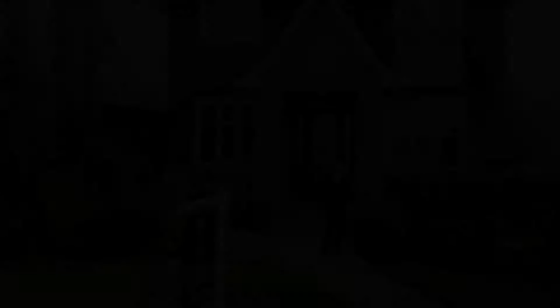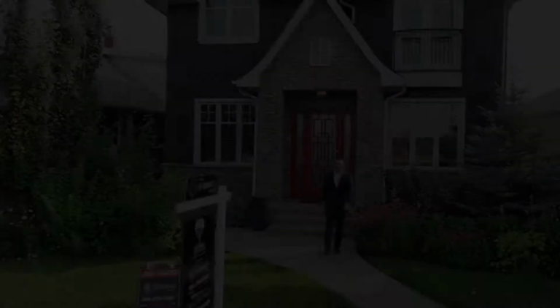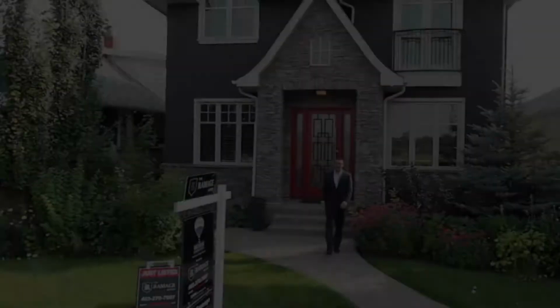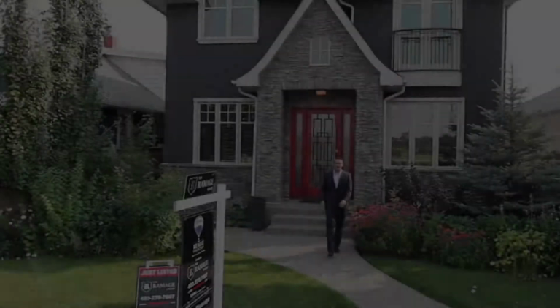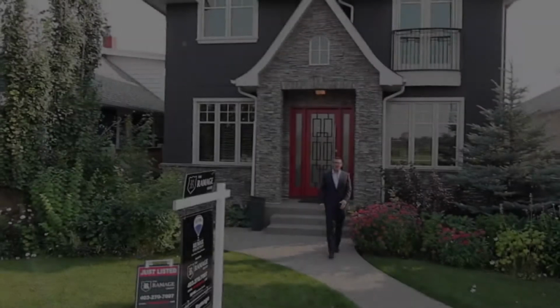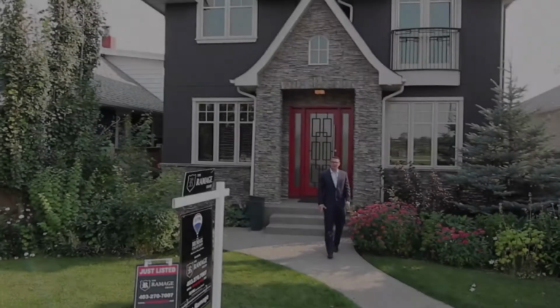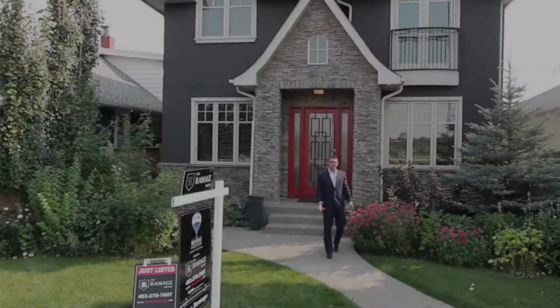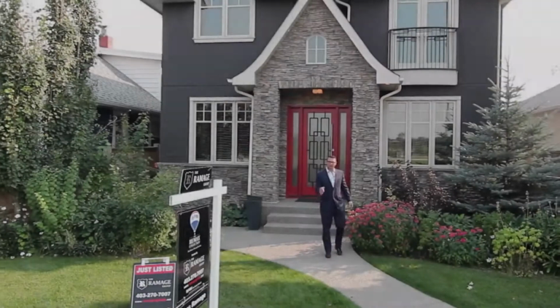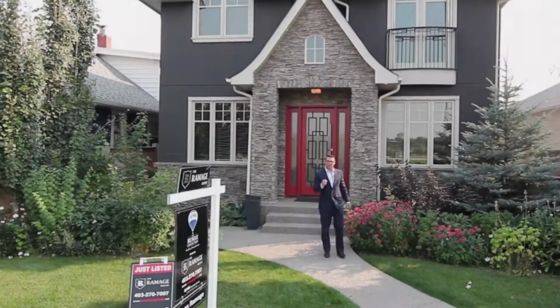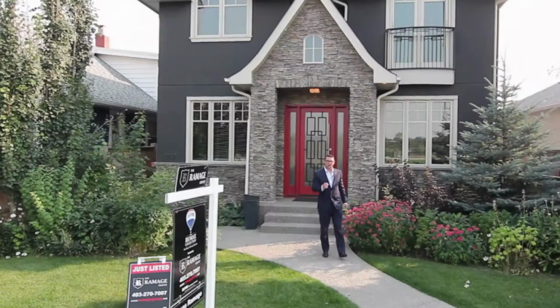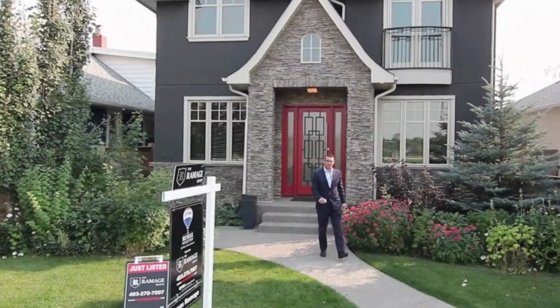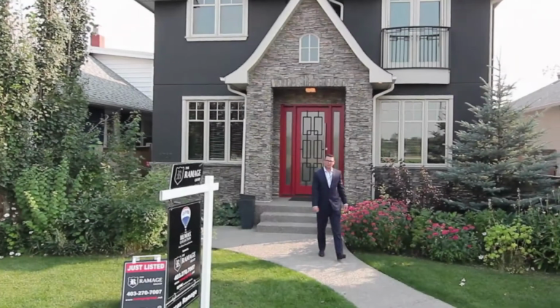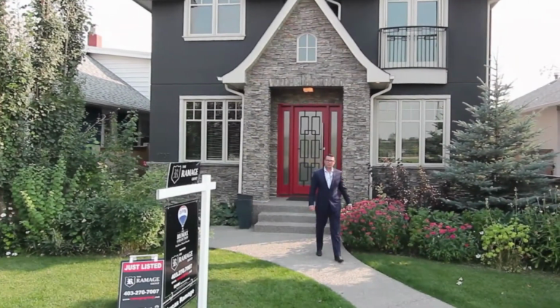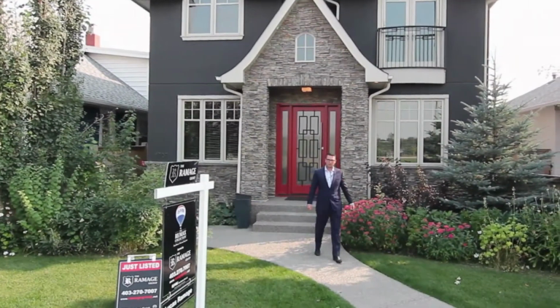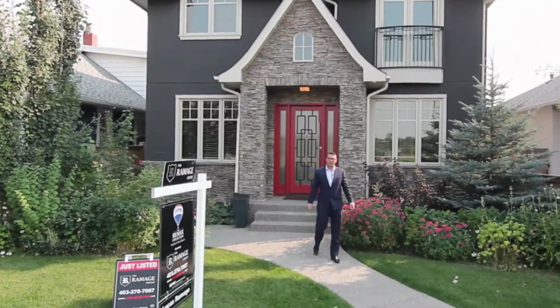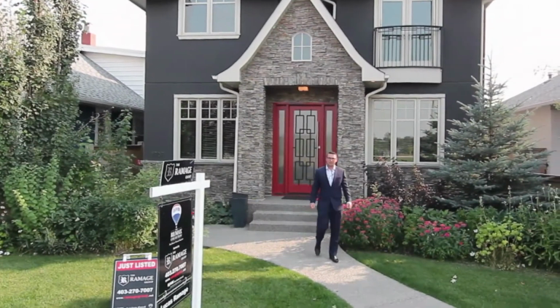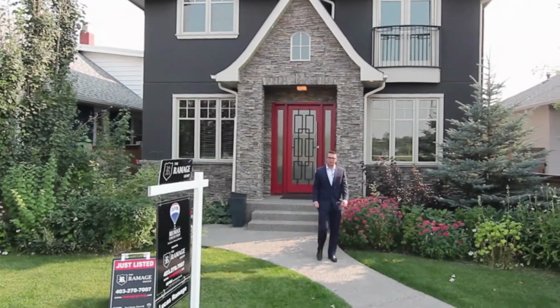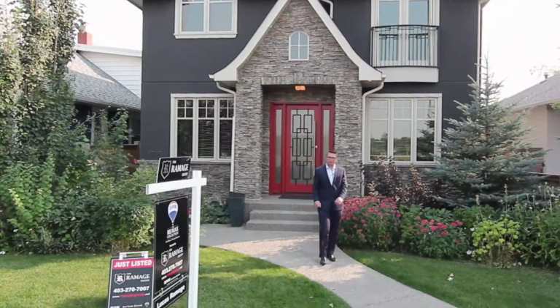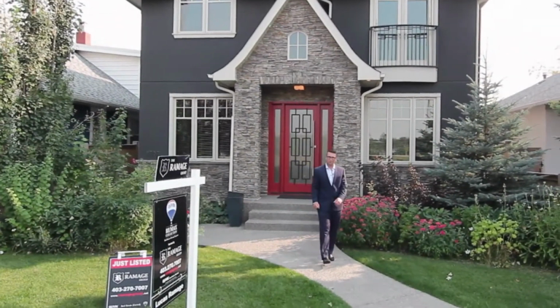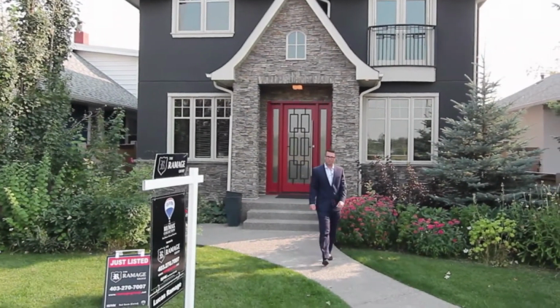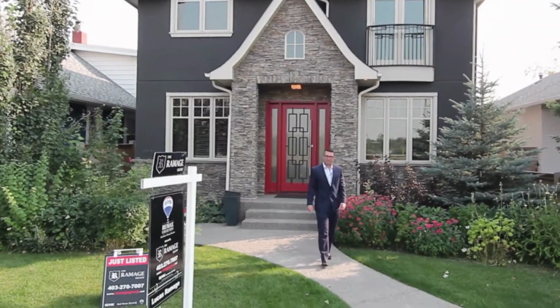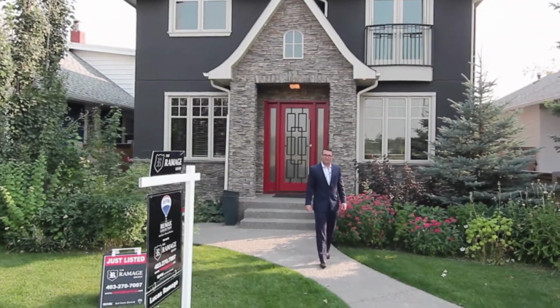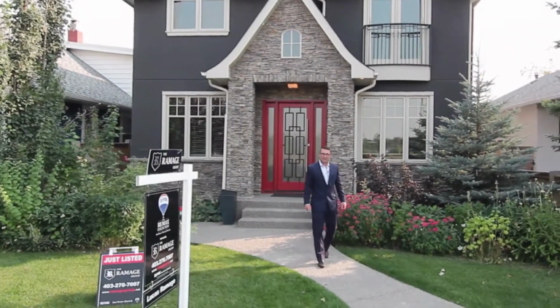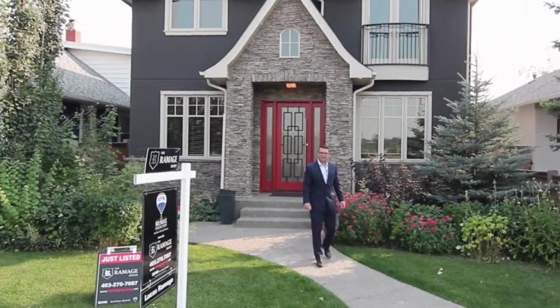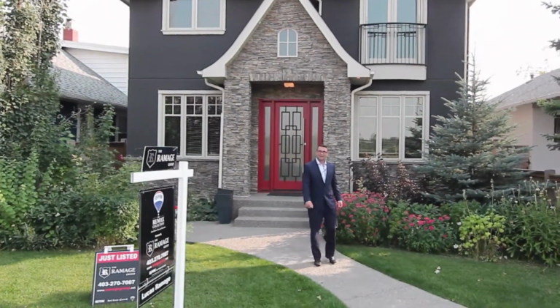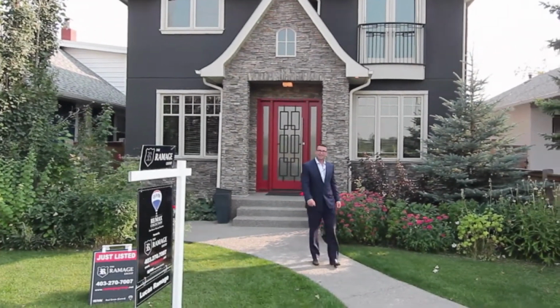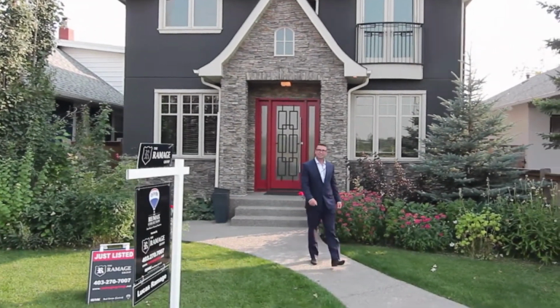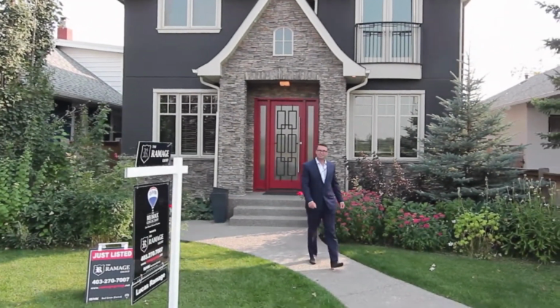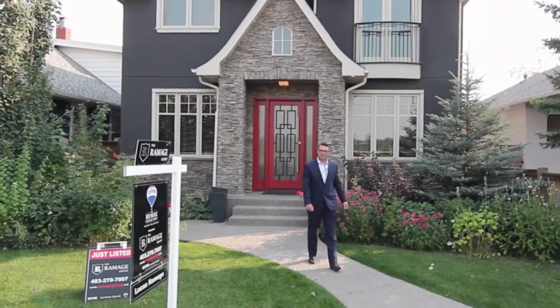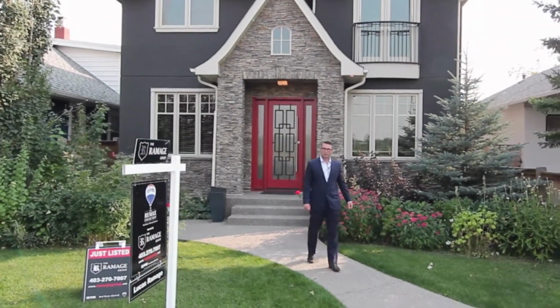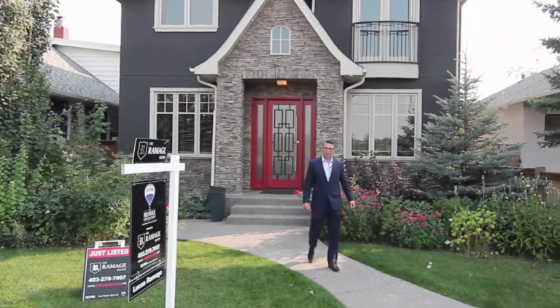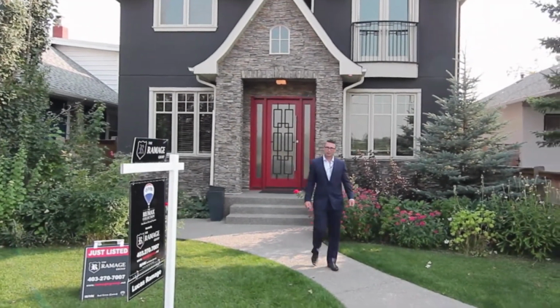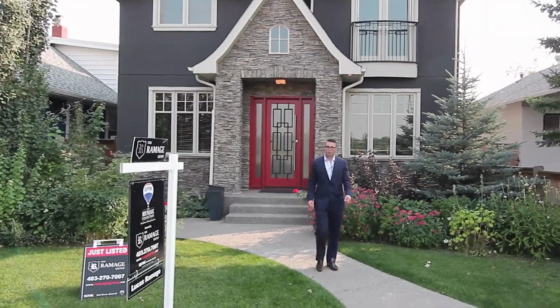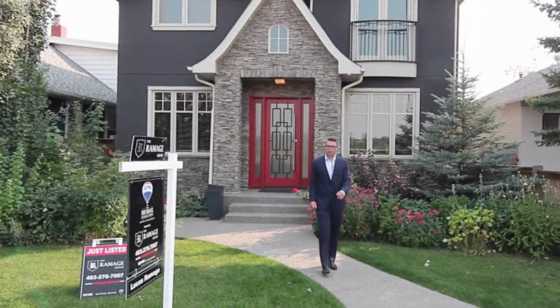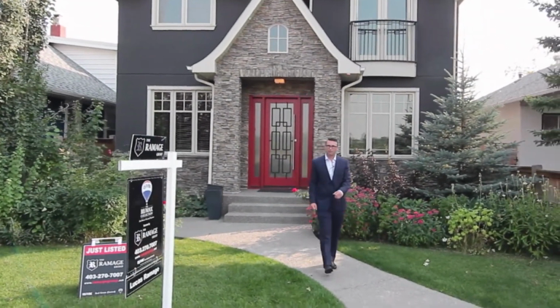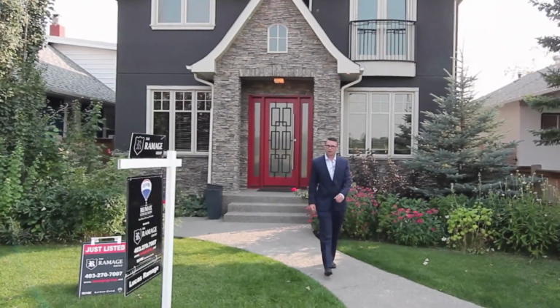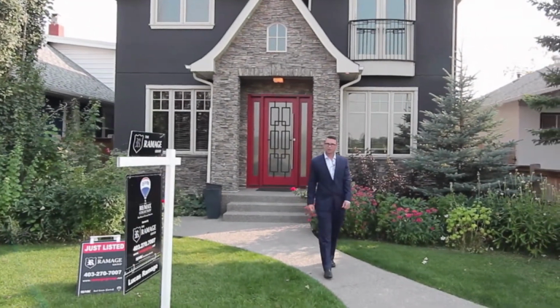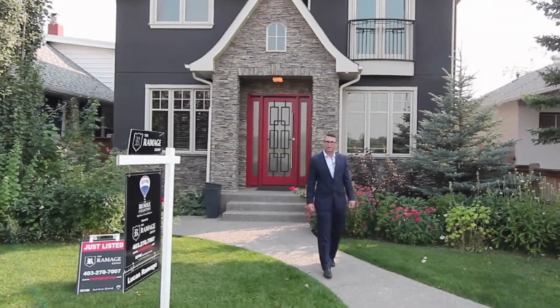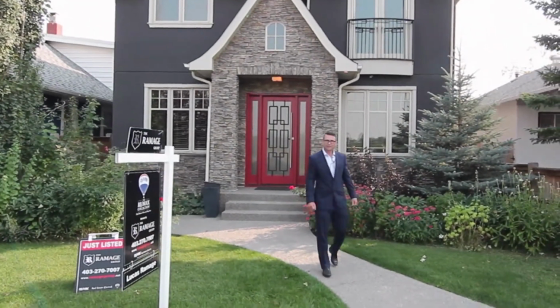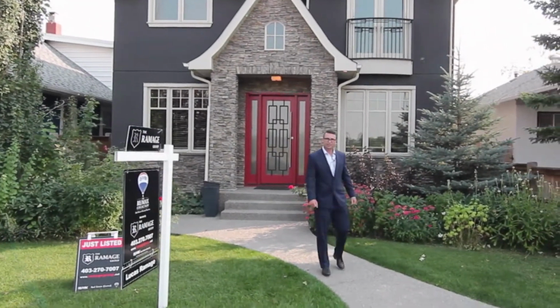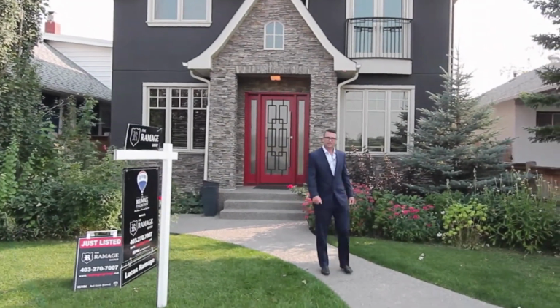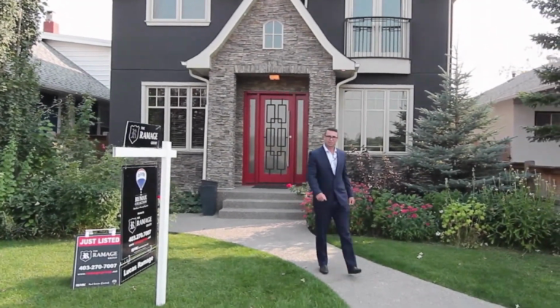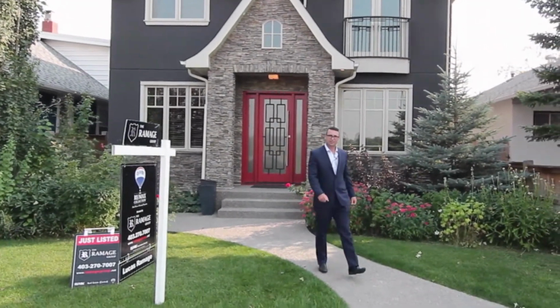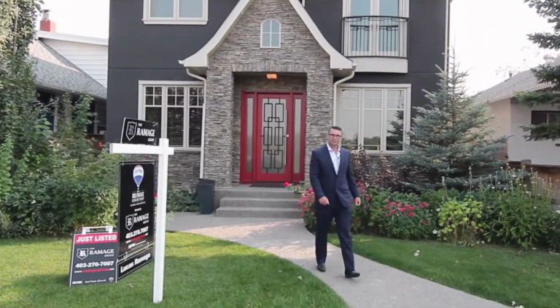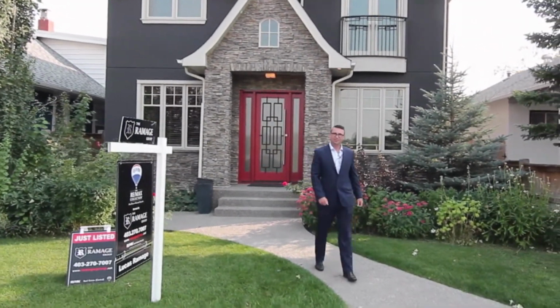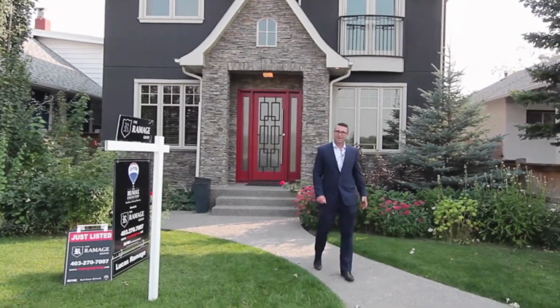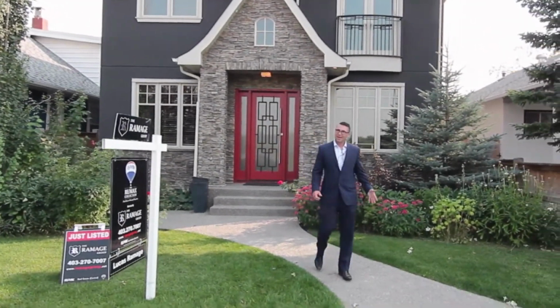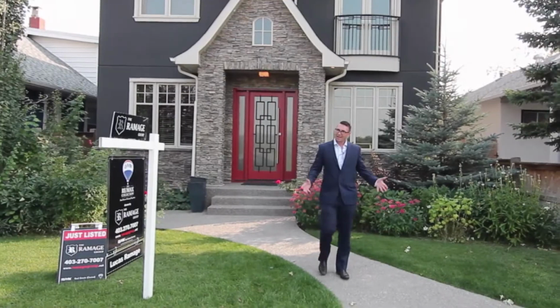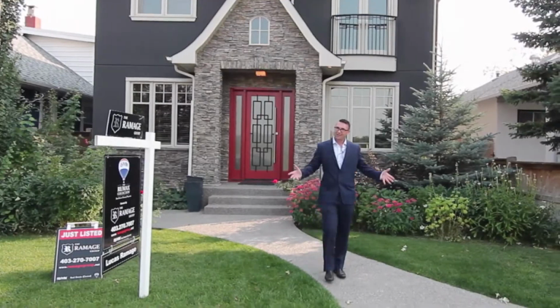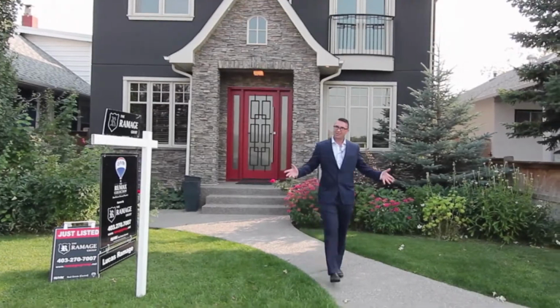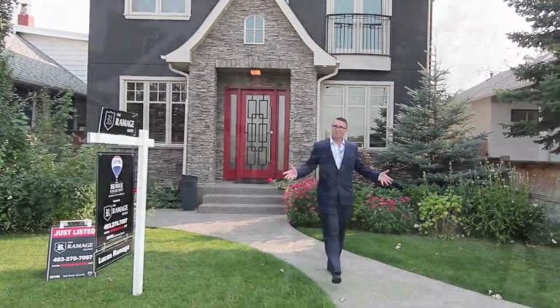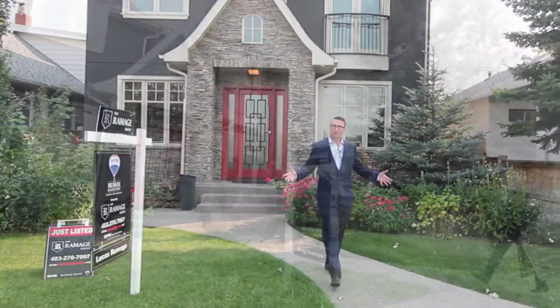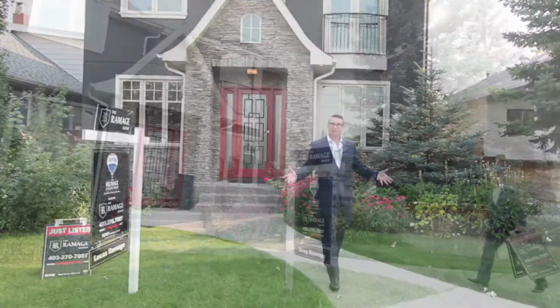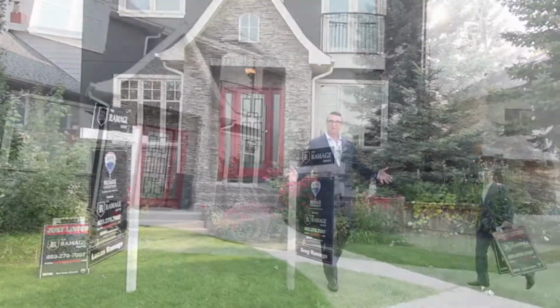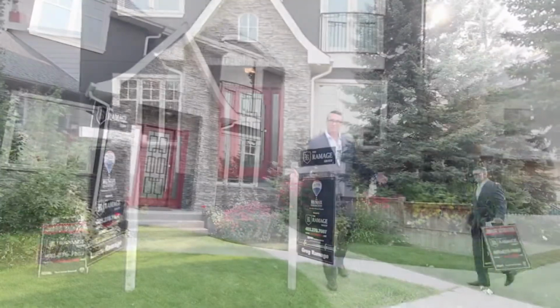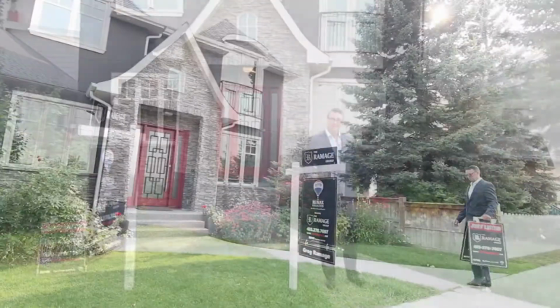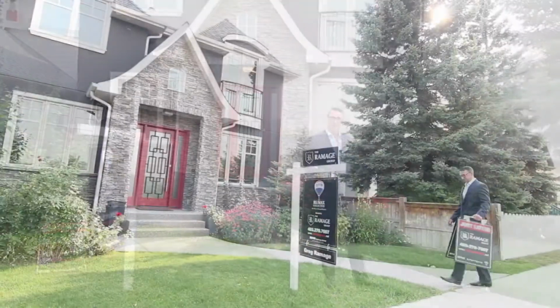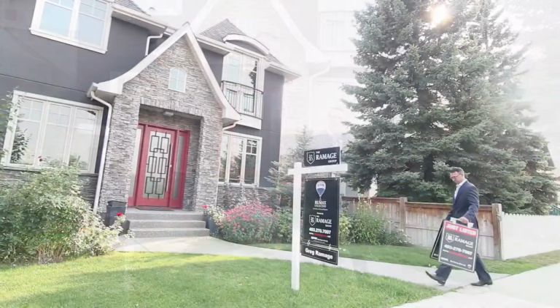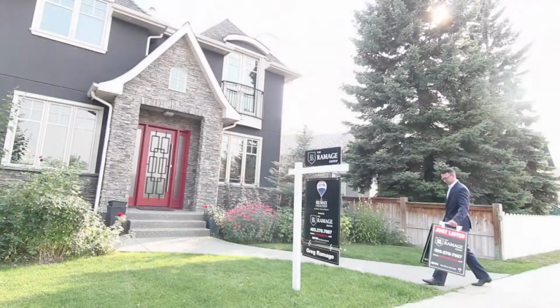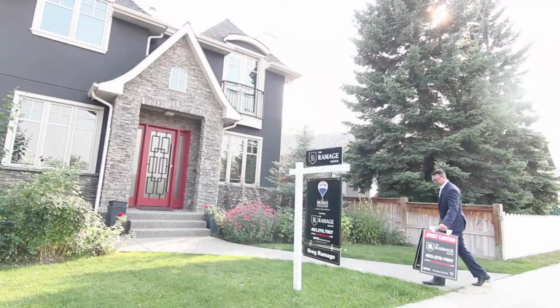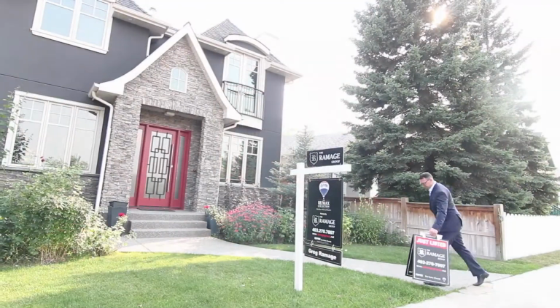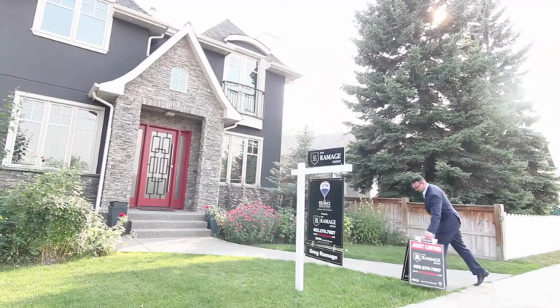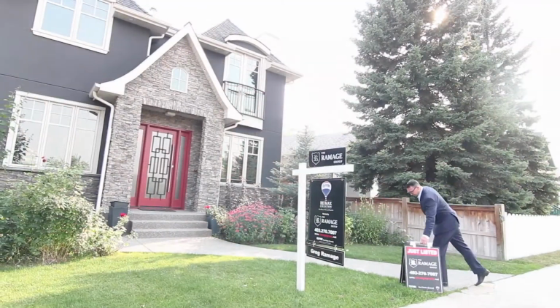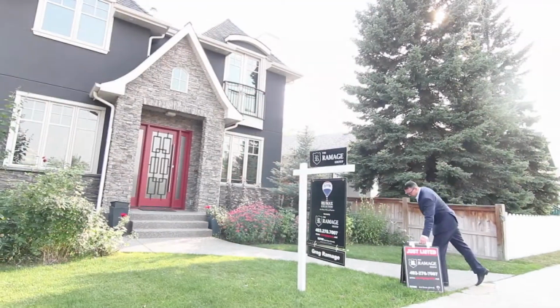Hi, I'm Lucas Ramage with The Ramage Group and I'd like to take you on a tour of our latest listing in the community of Hillhurst.